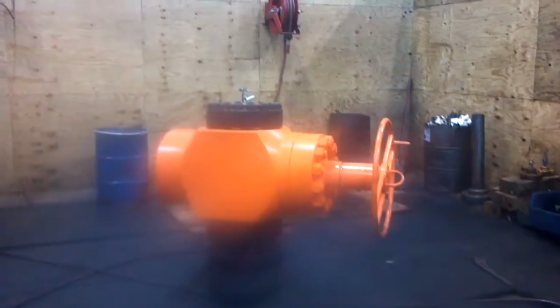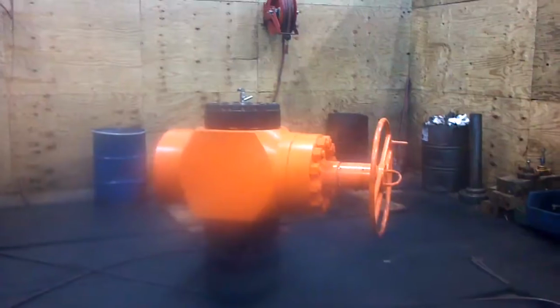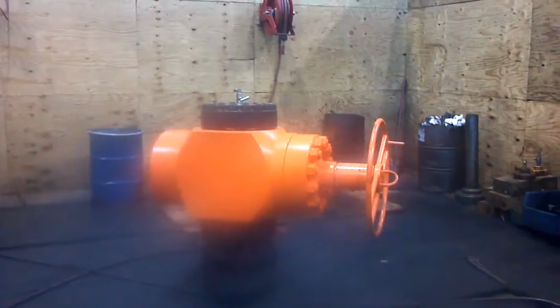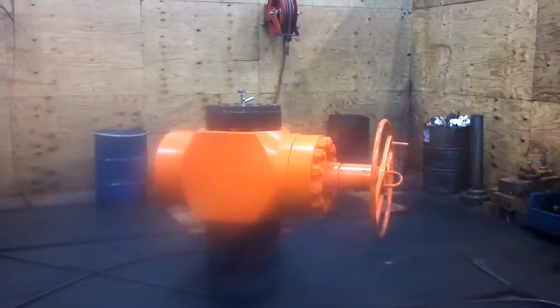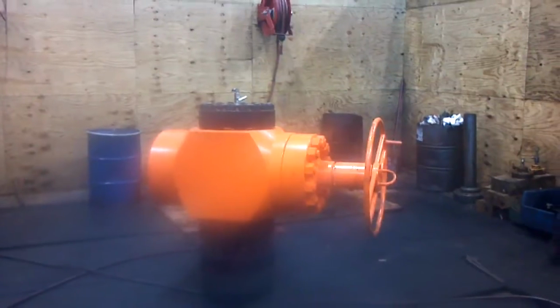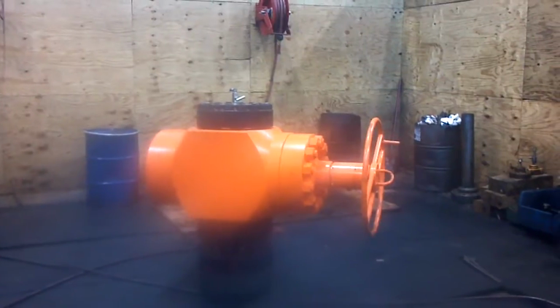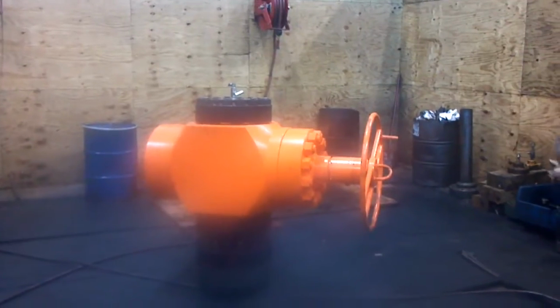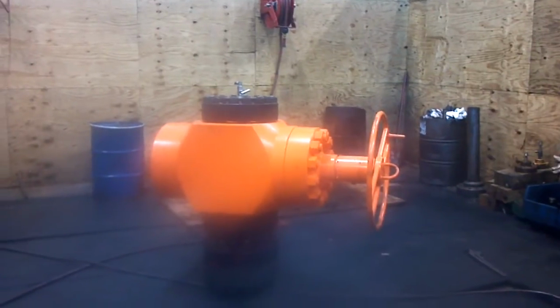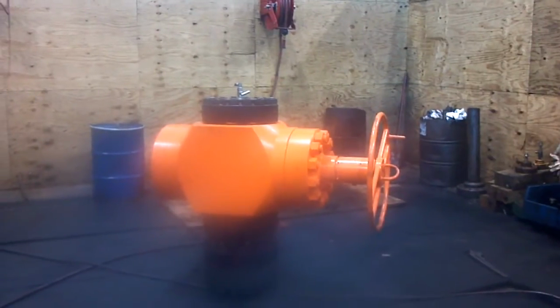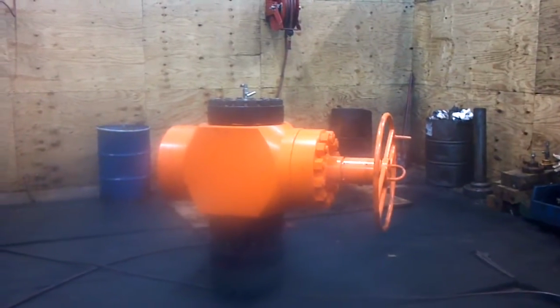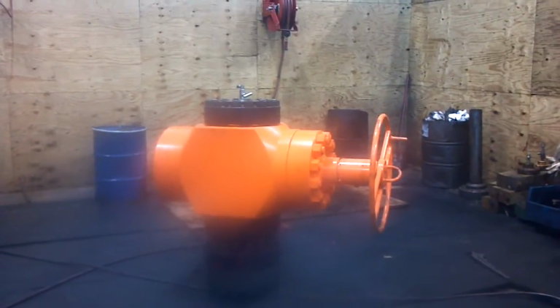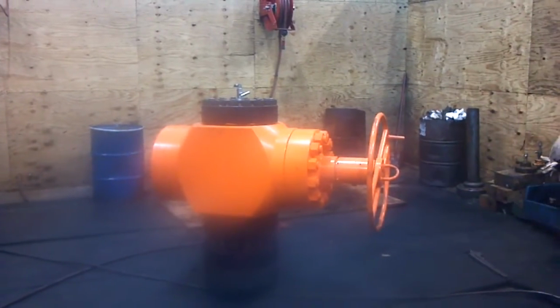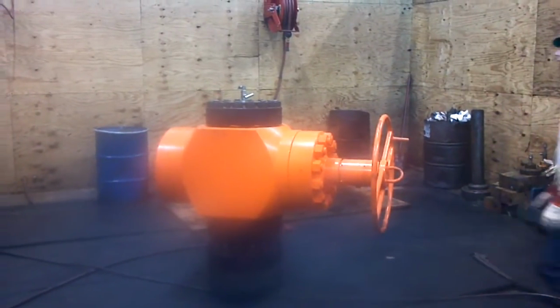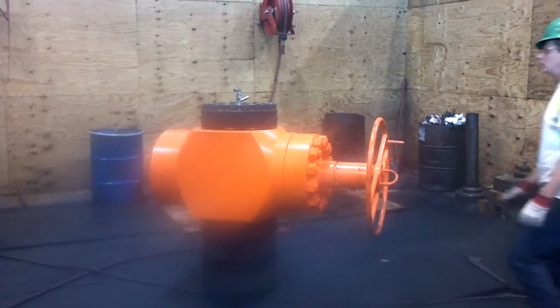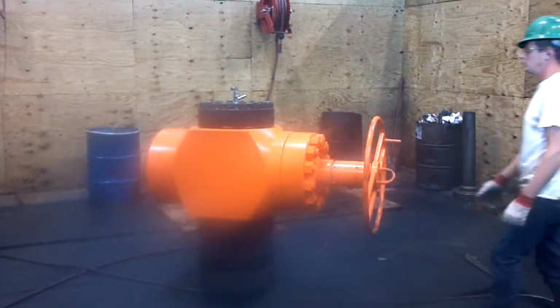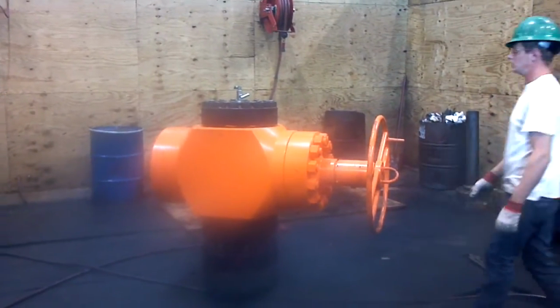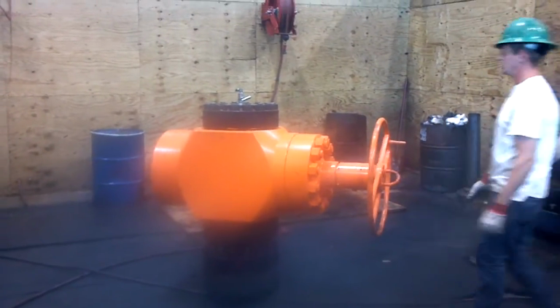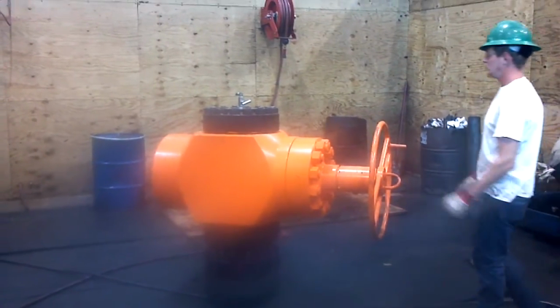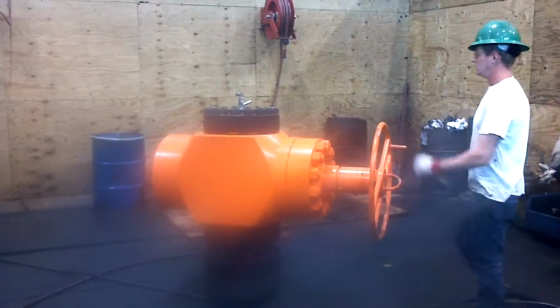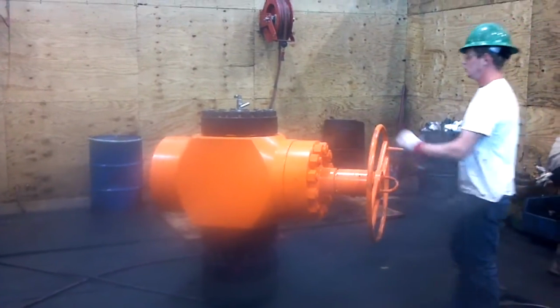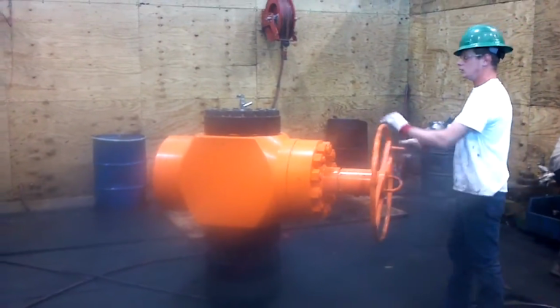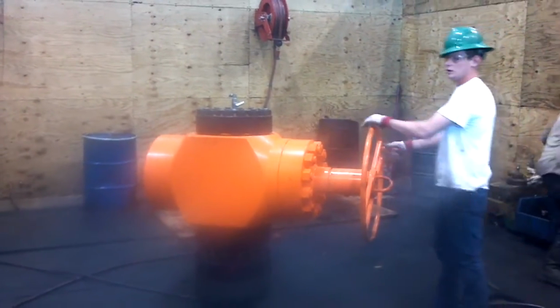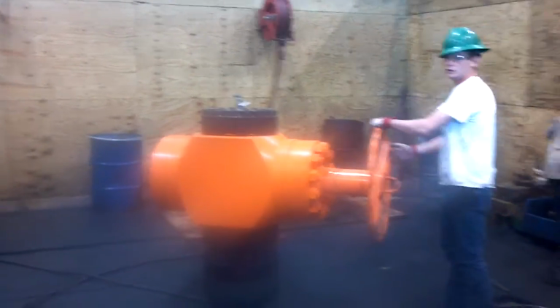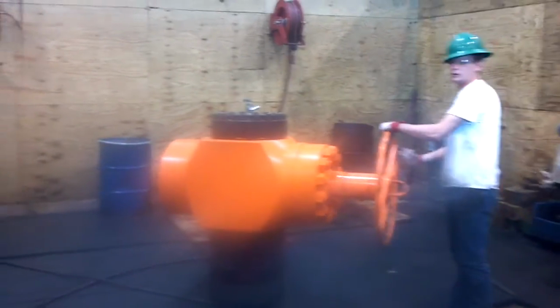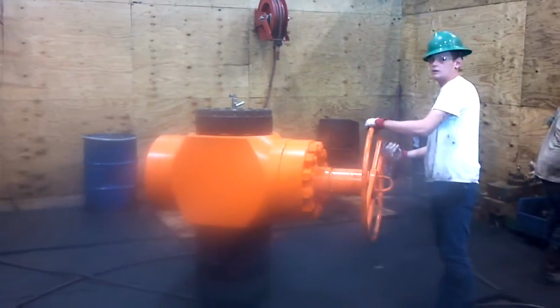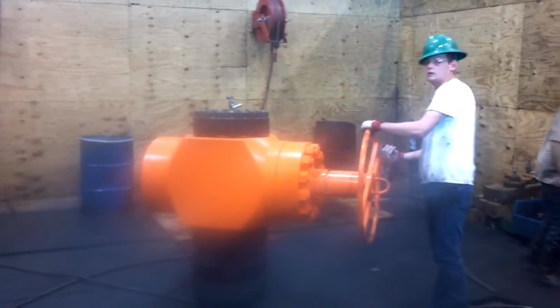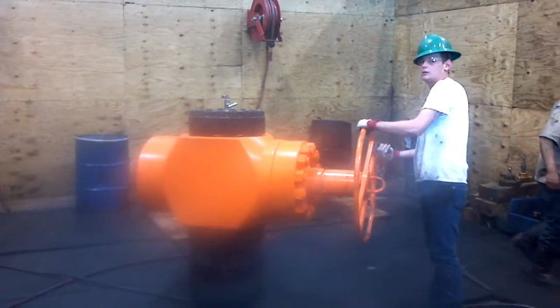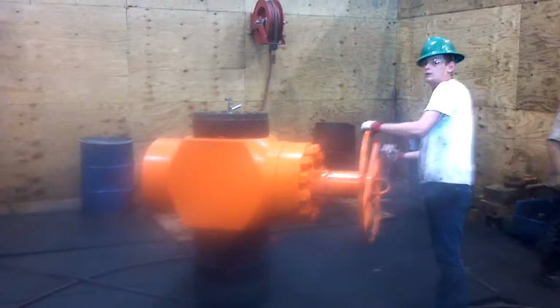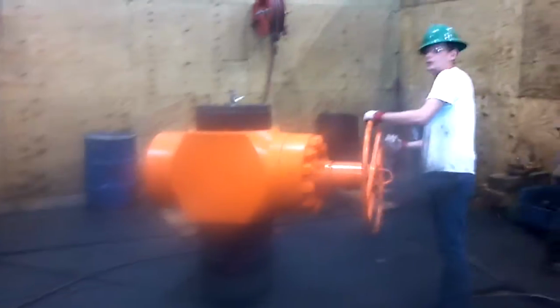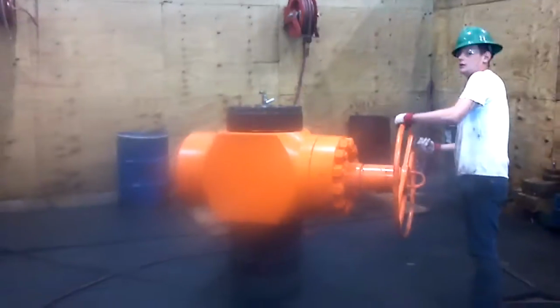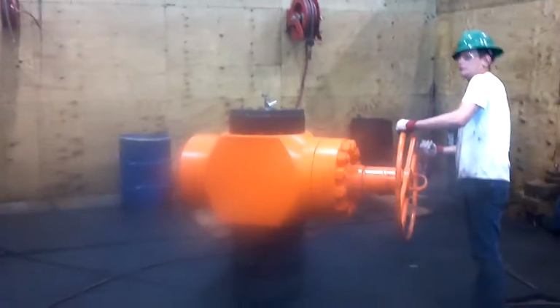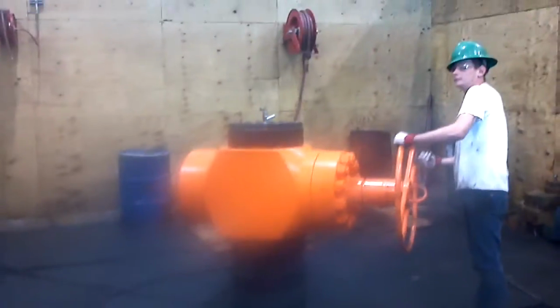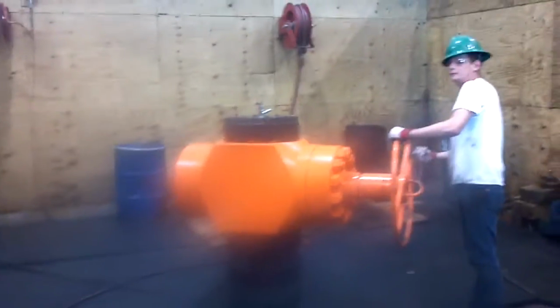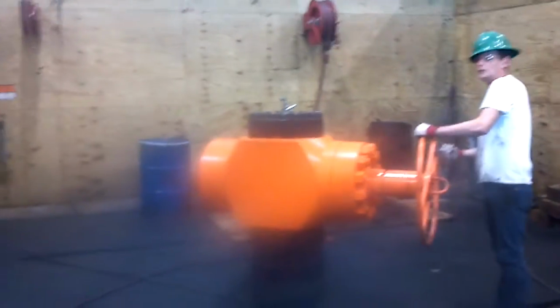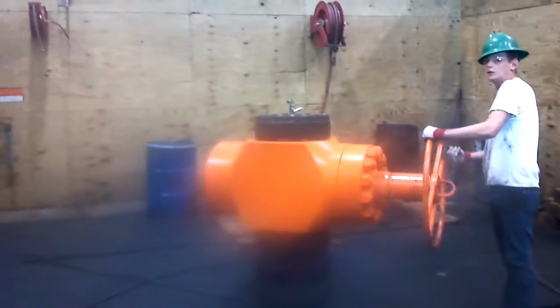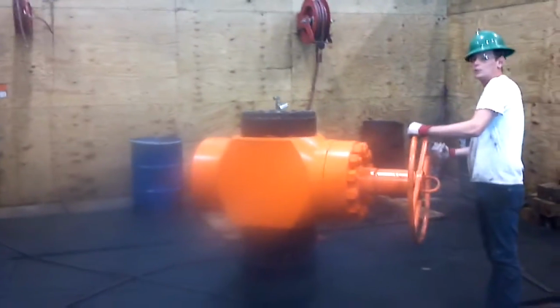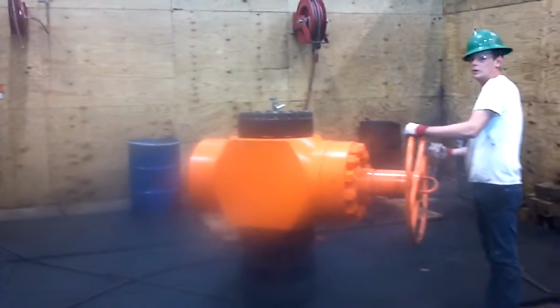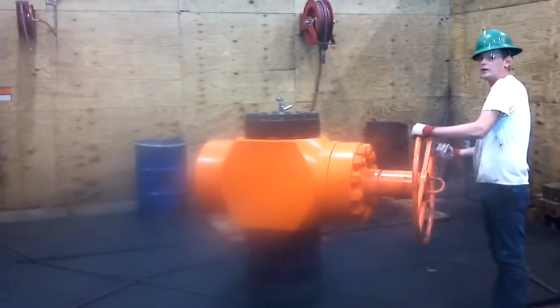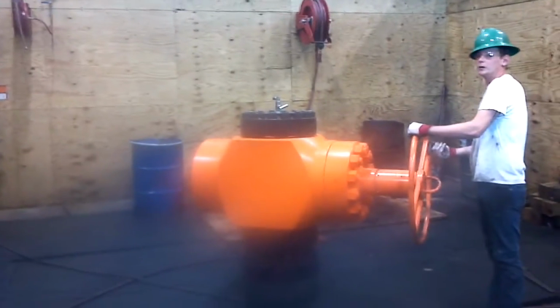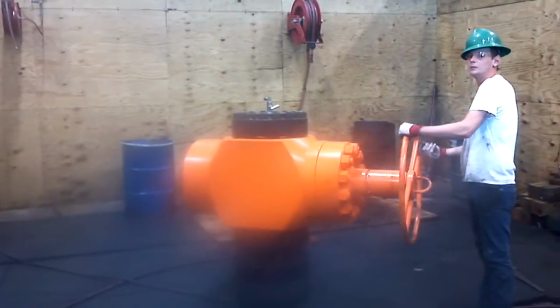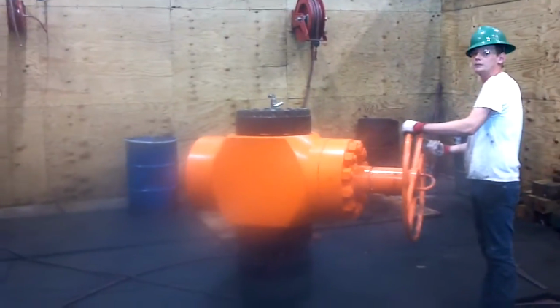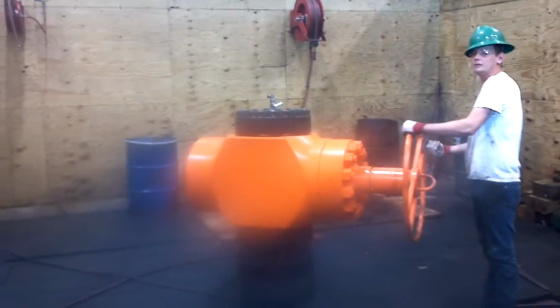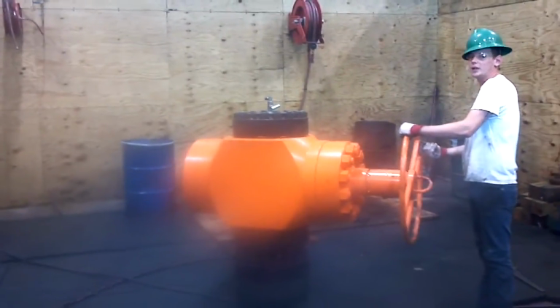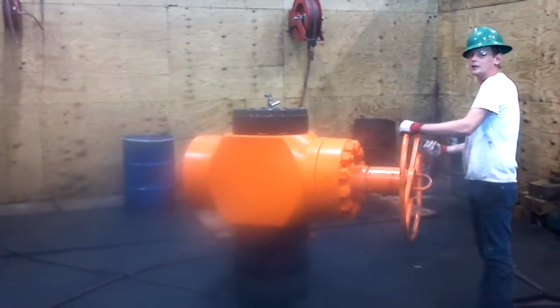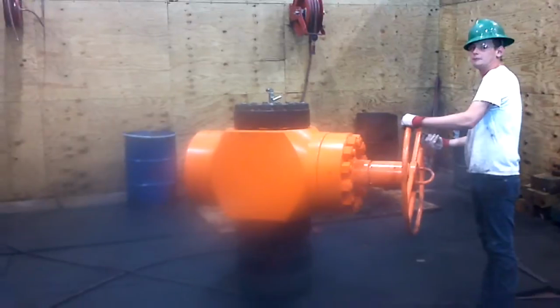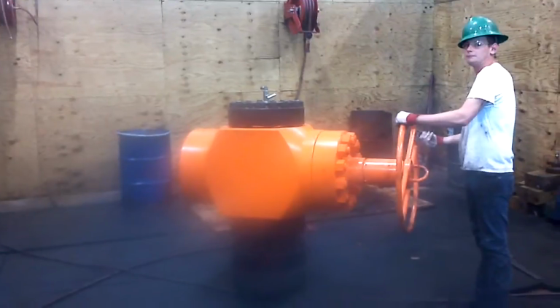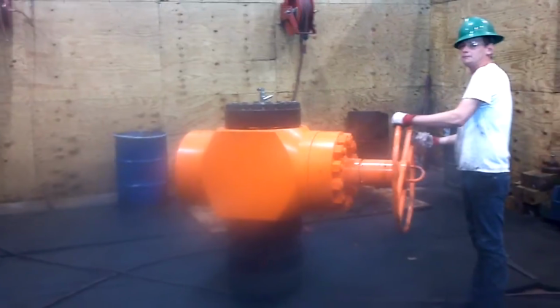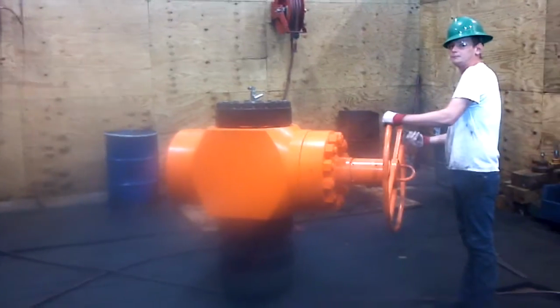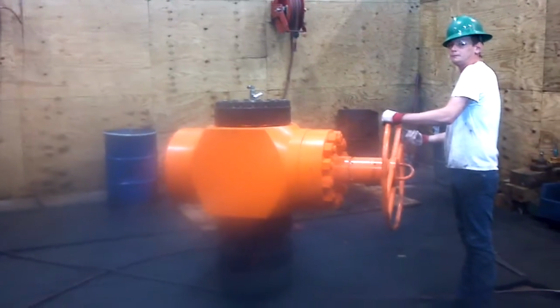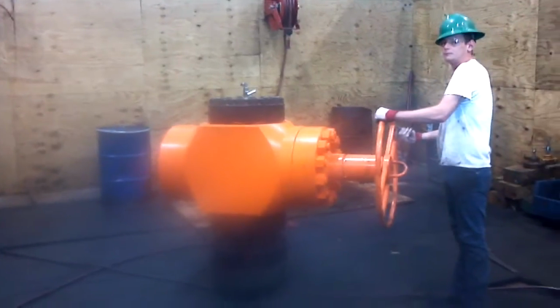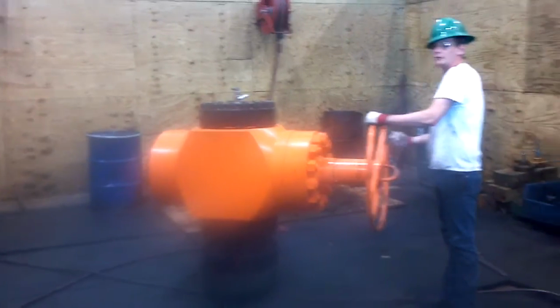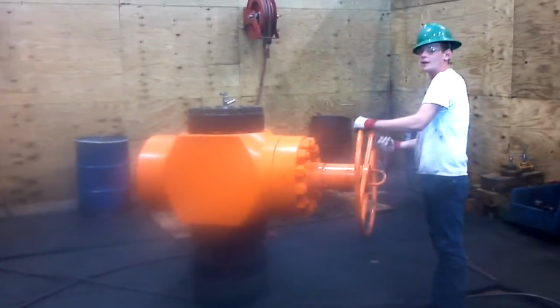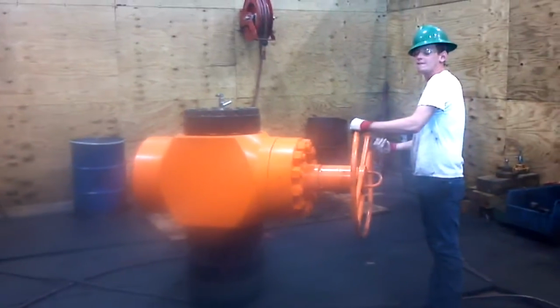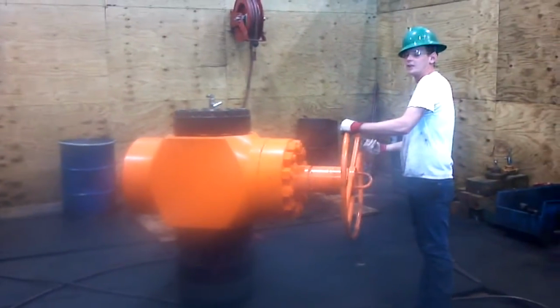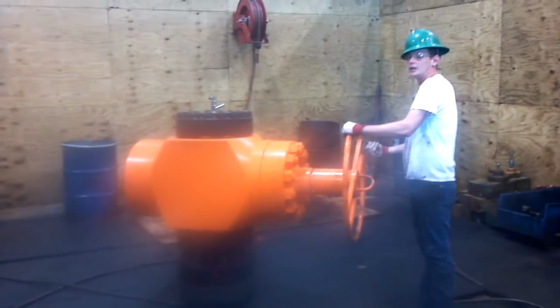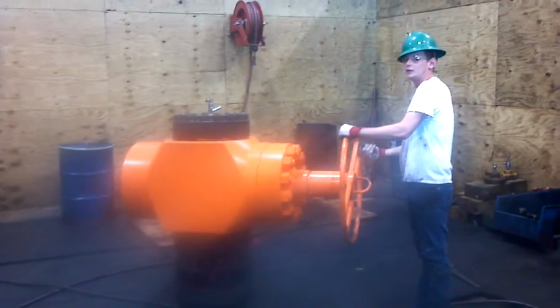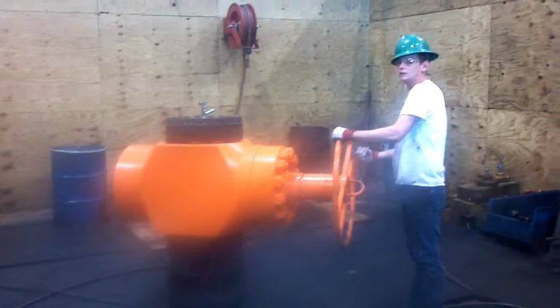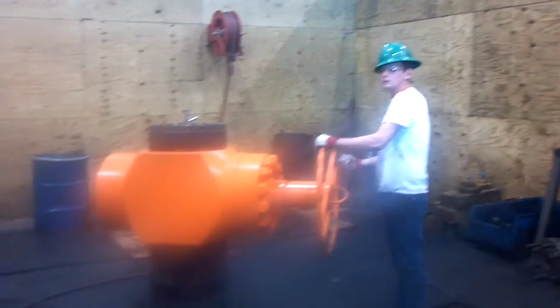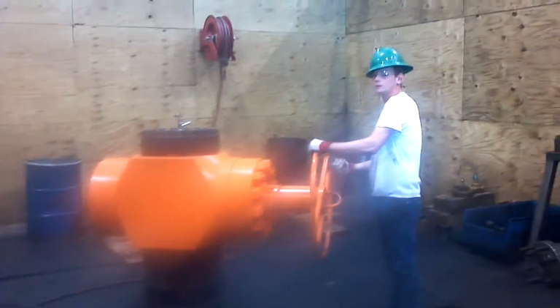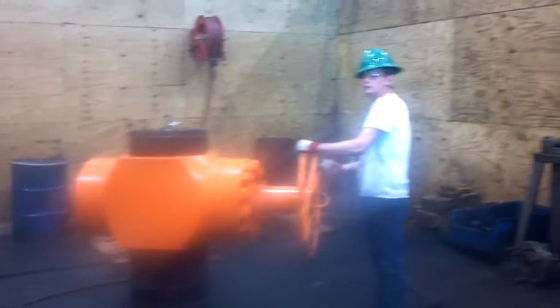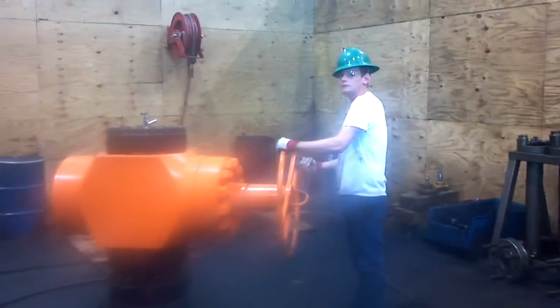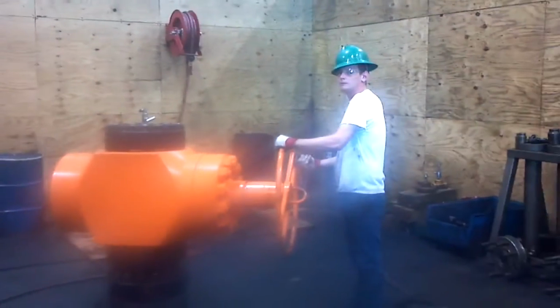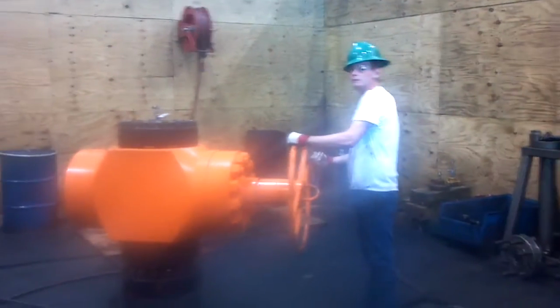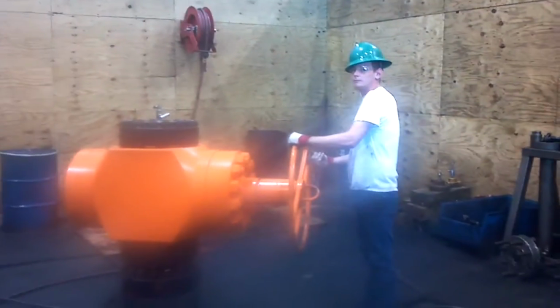All right, September the 5th, Bass Engineering. What's your name? Will. Will what? Finney. Will Finney.